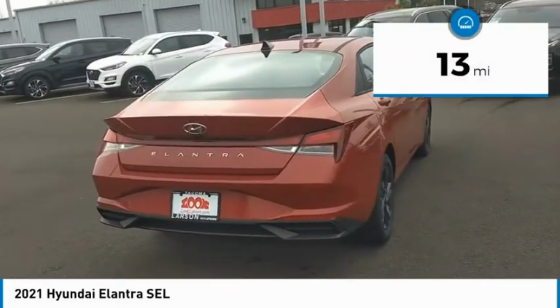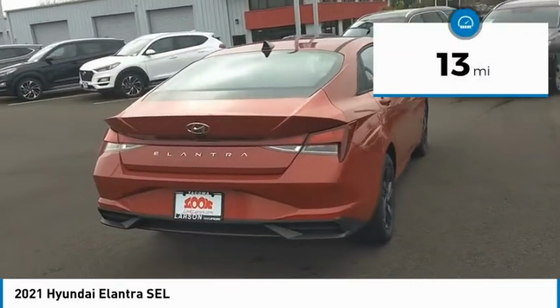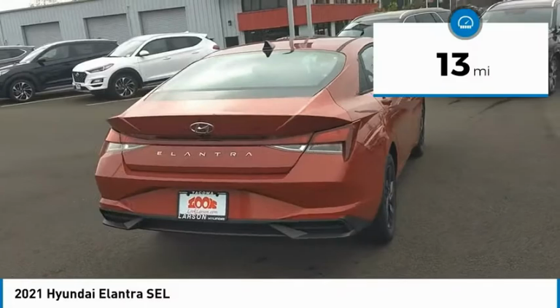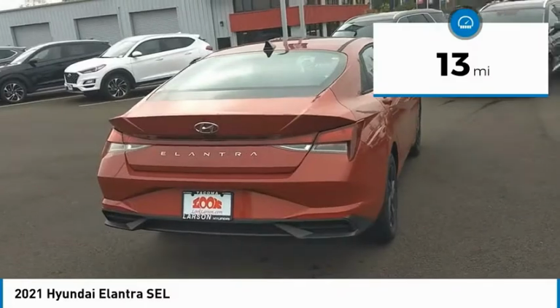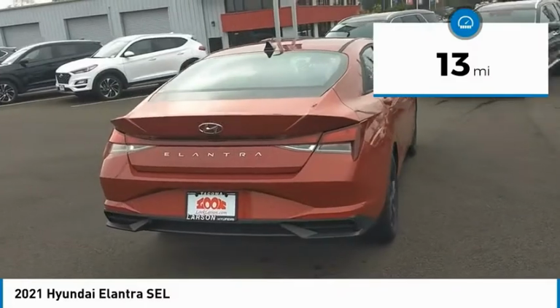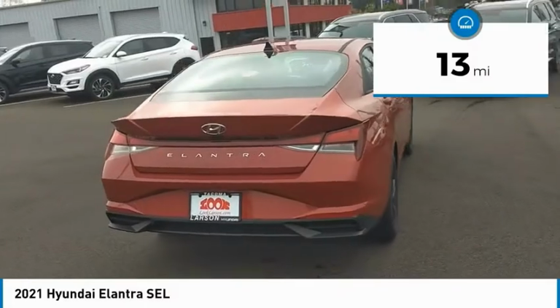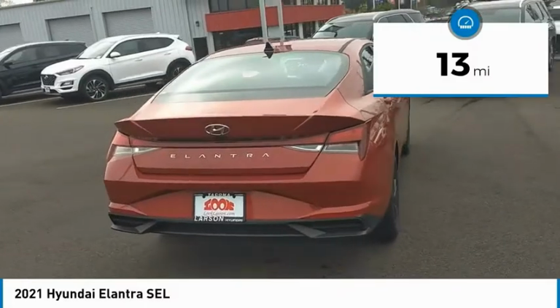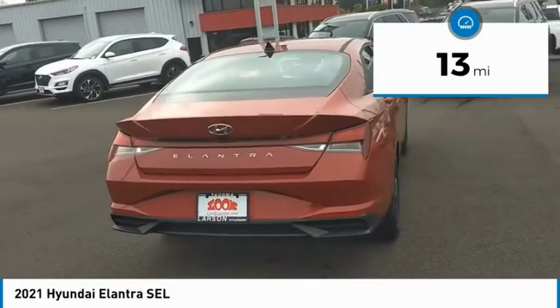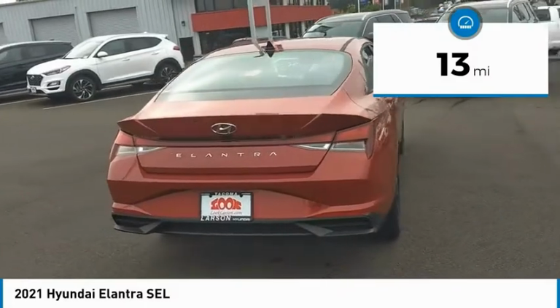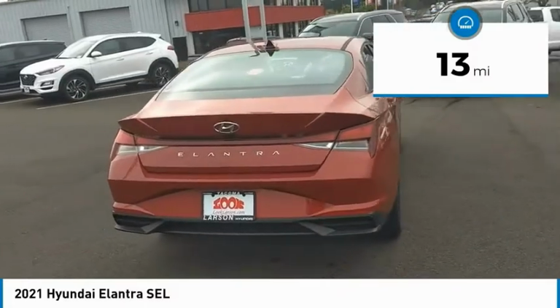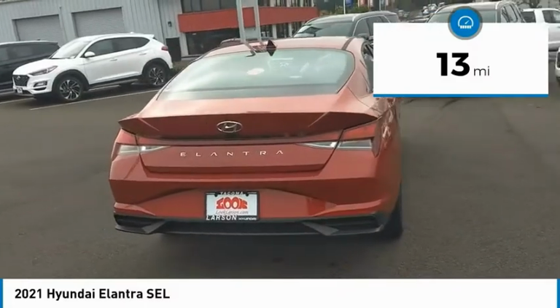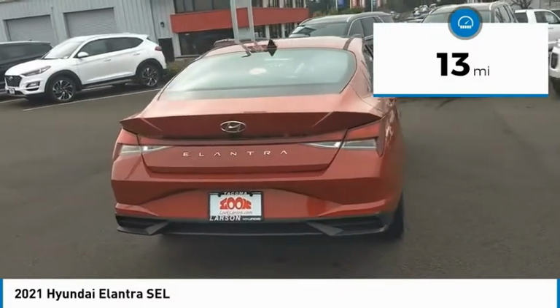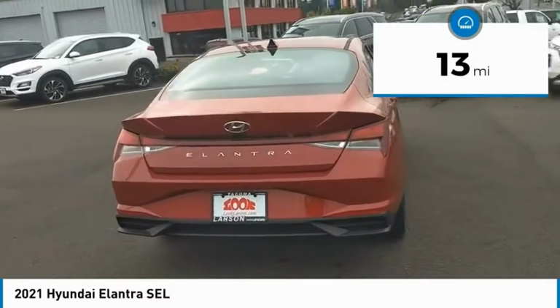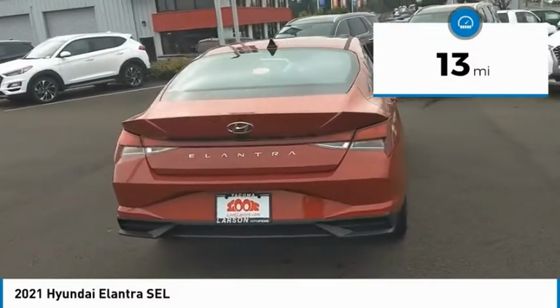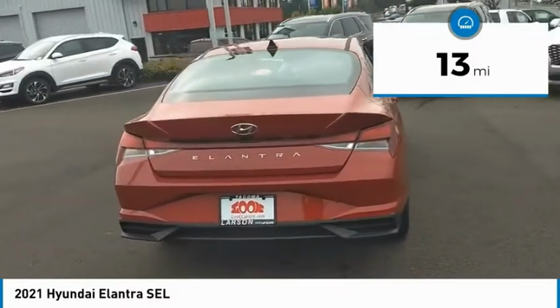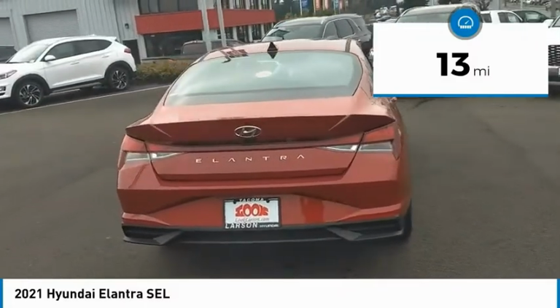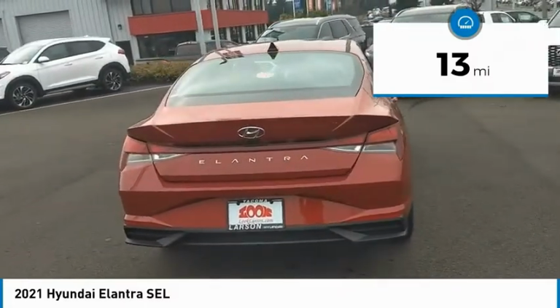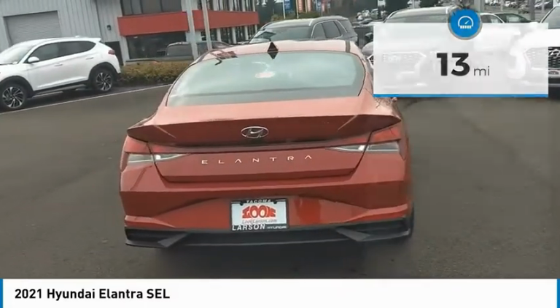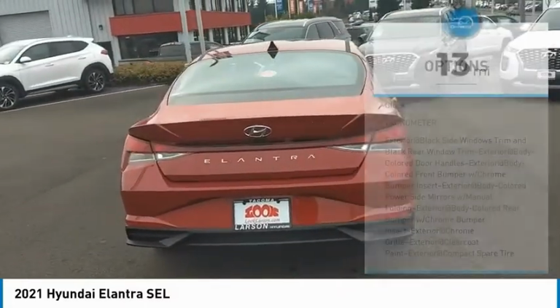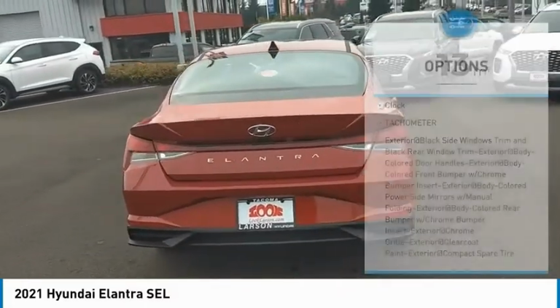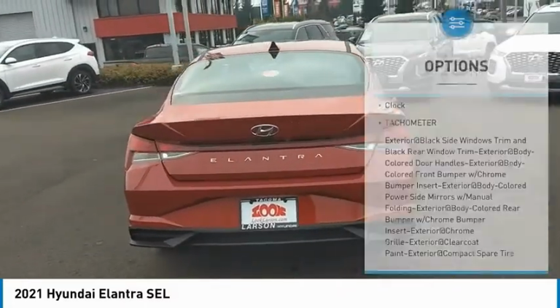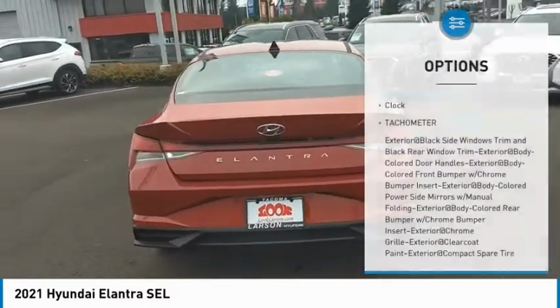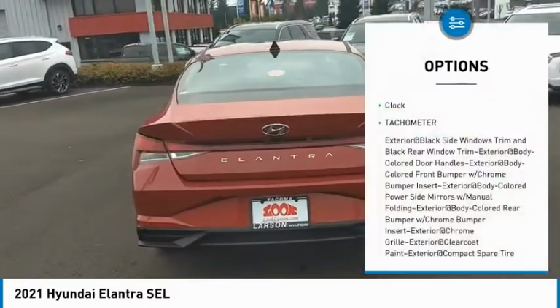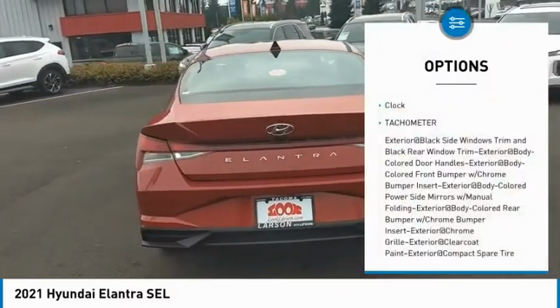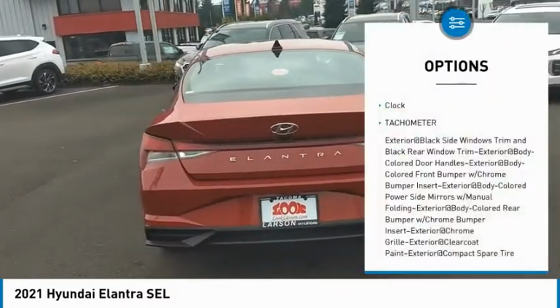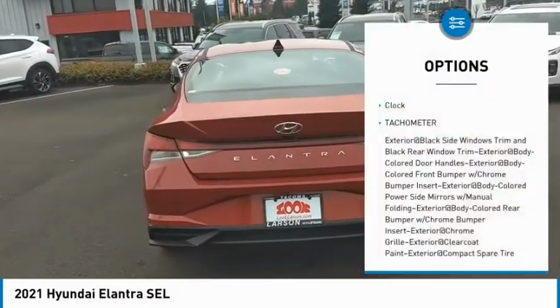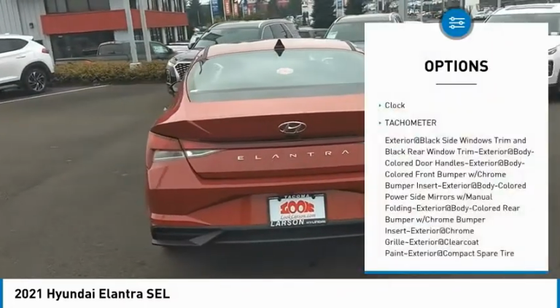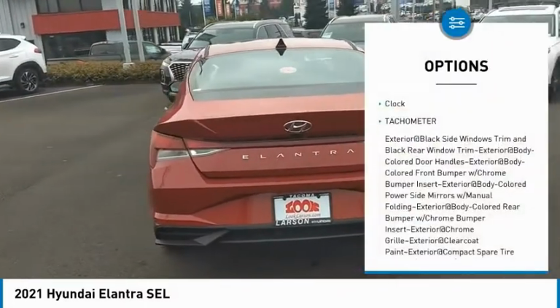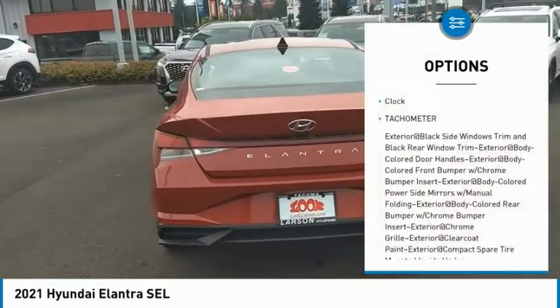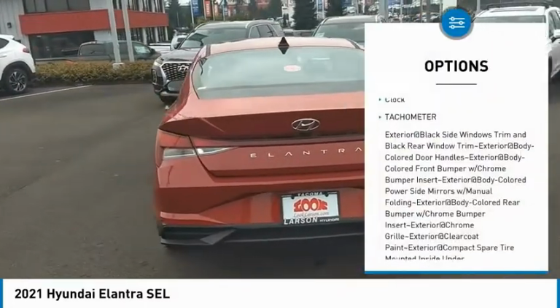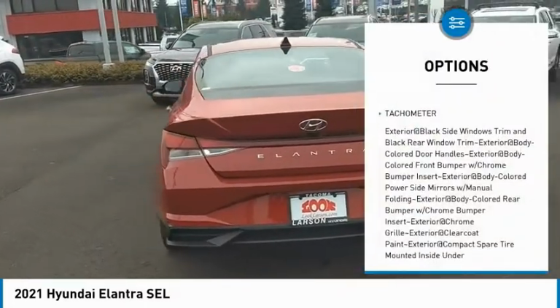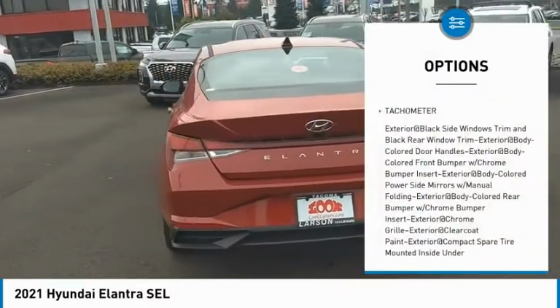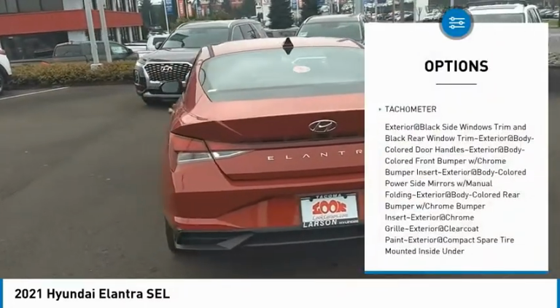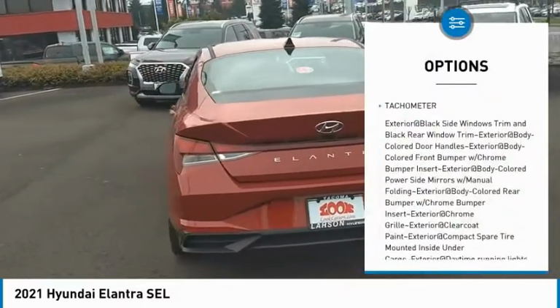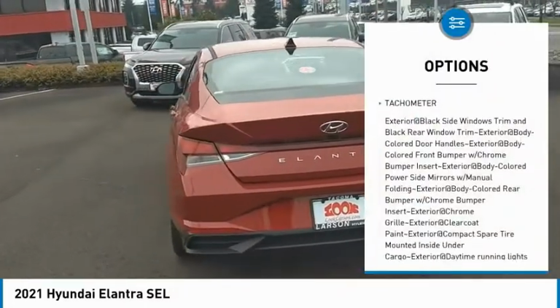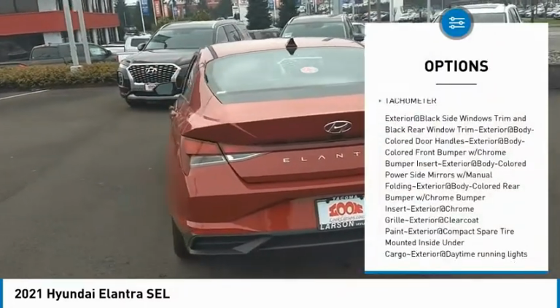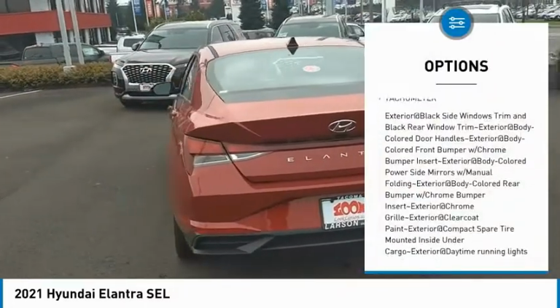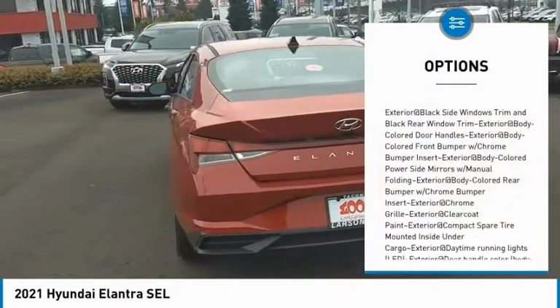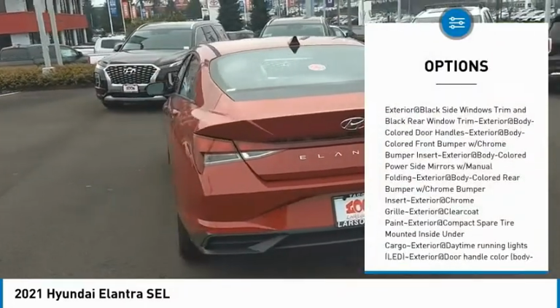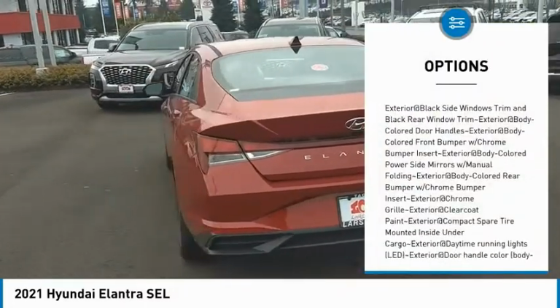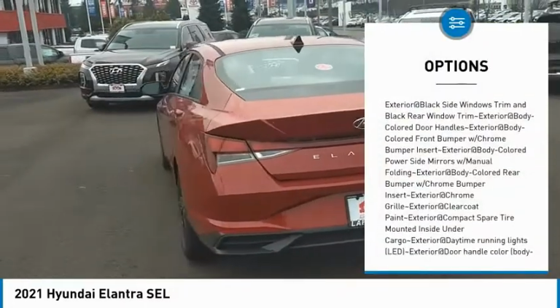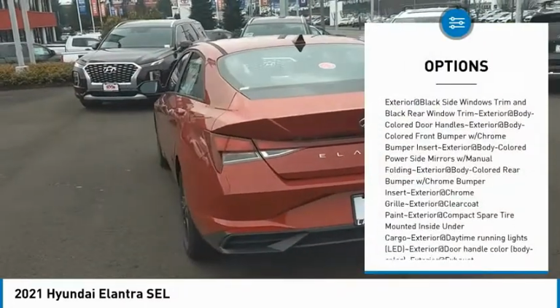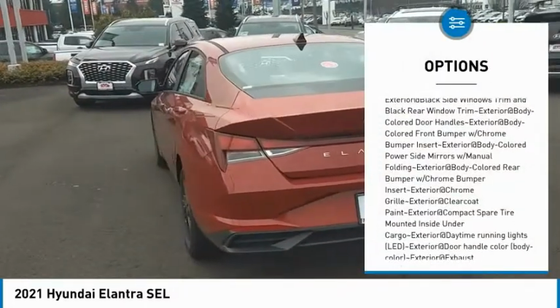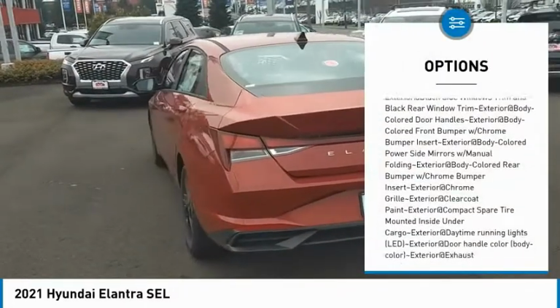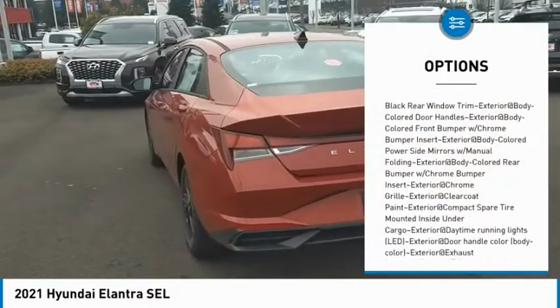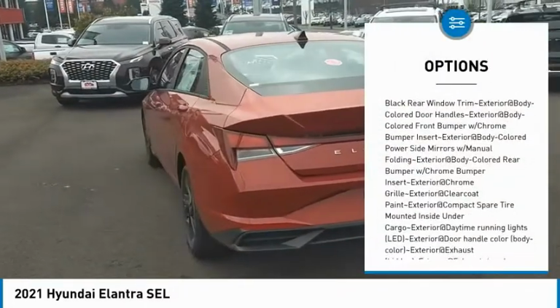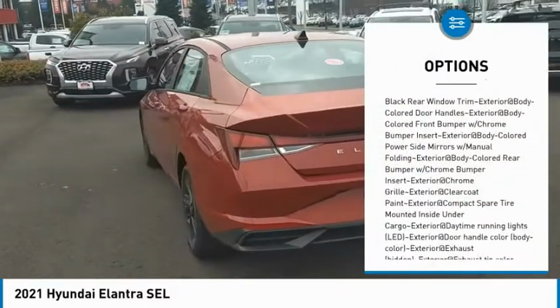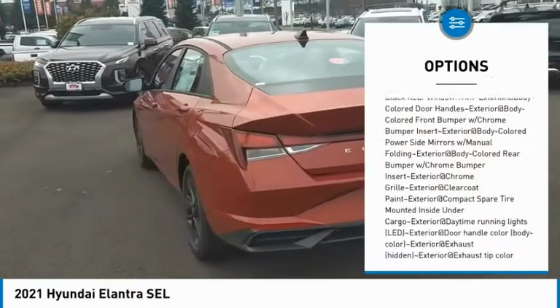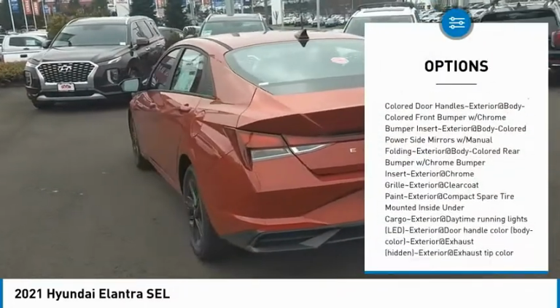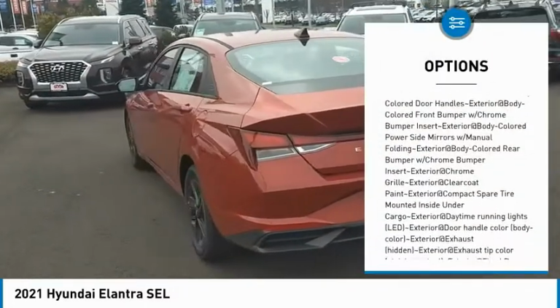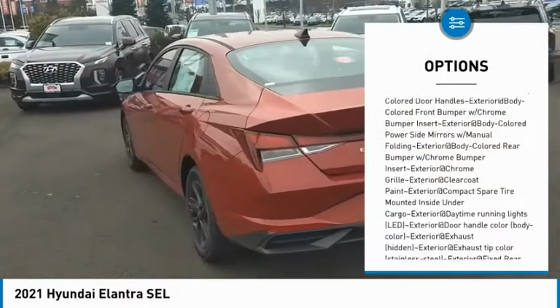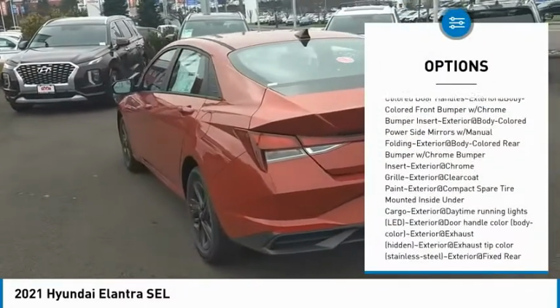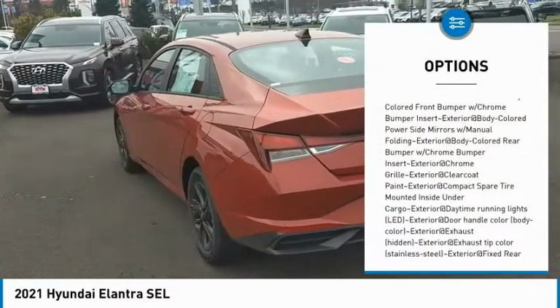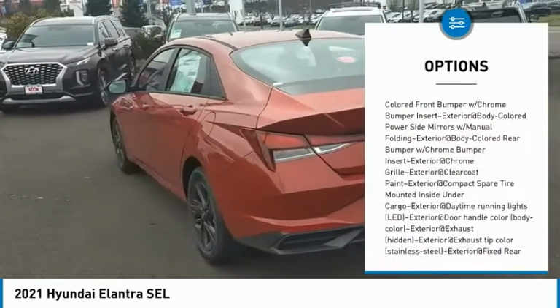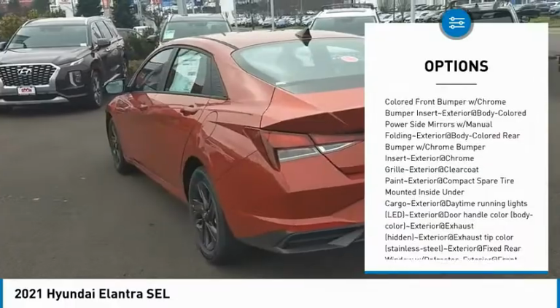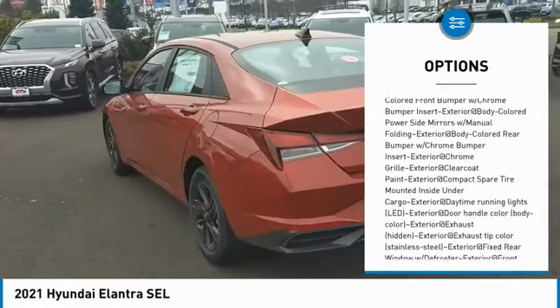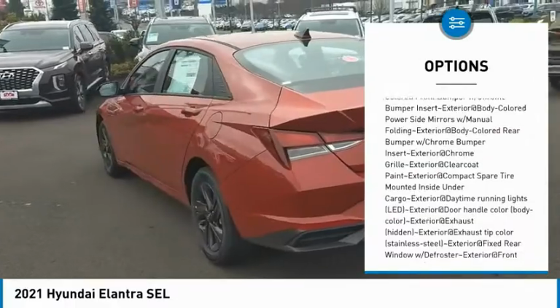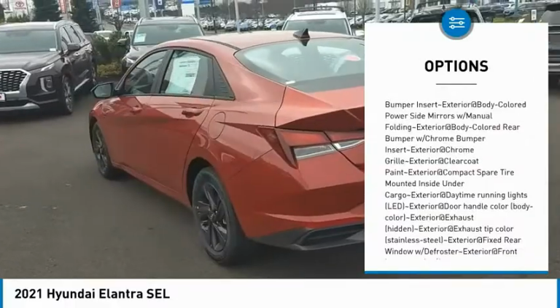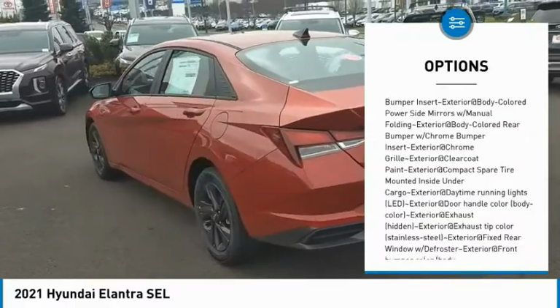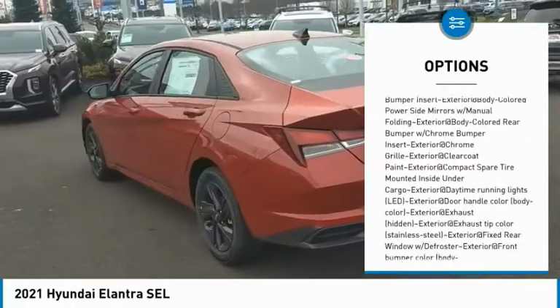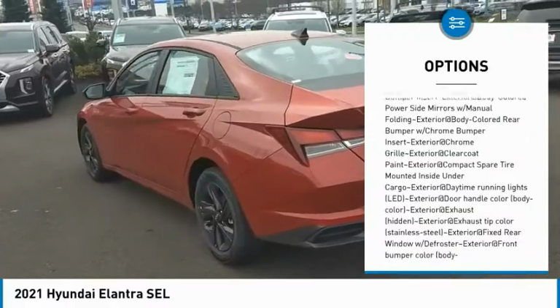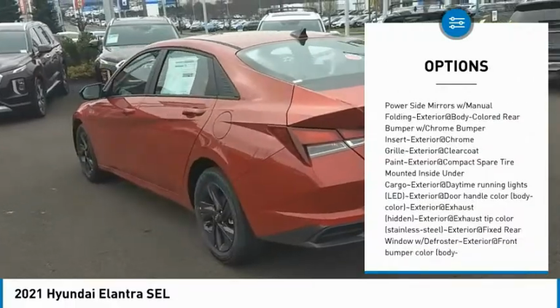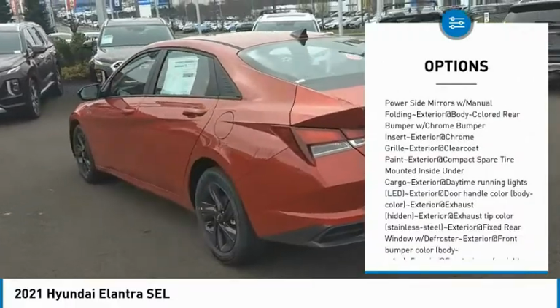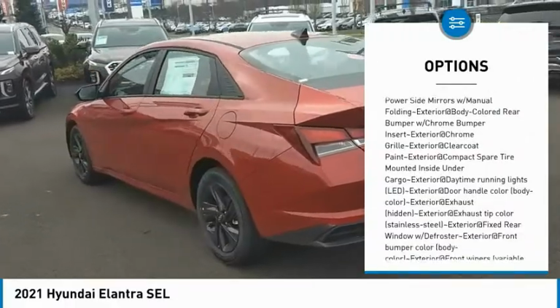Here are some of this vehicle's great options: clock, tachometer. Your new ride is just a phone call away.